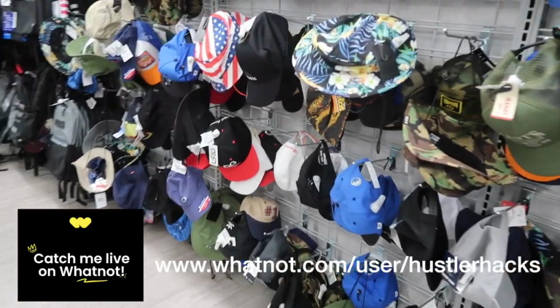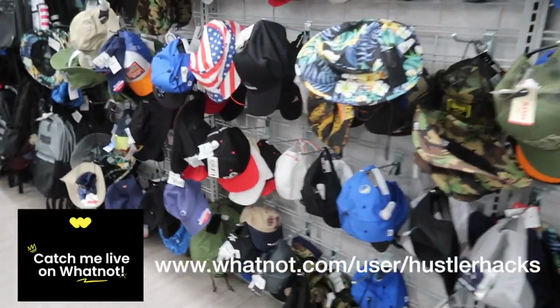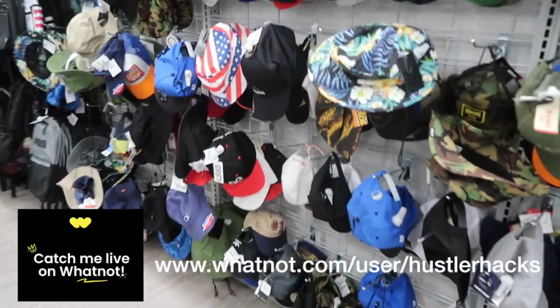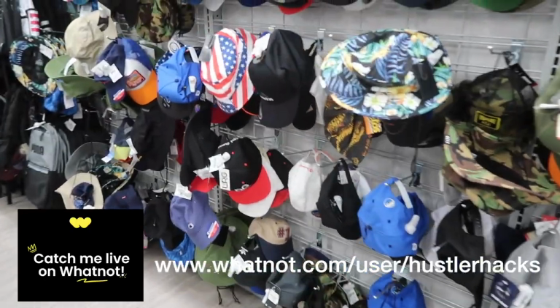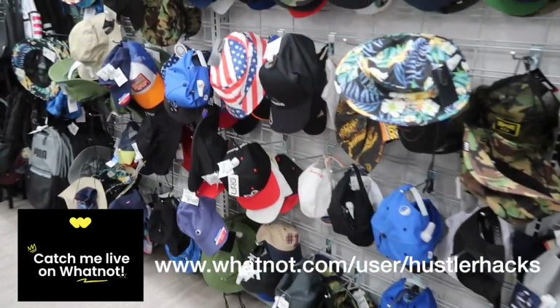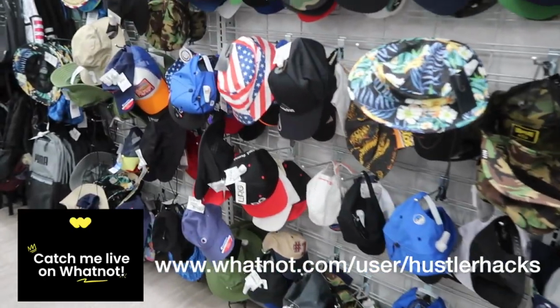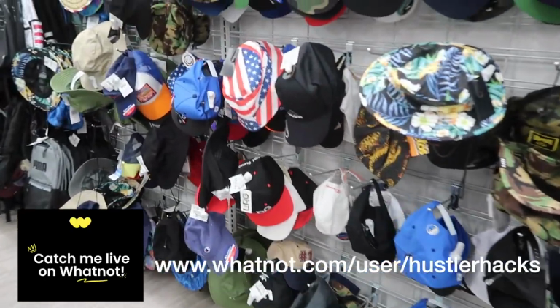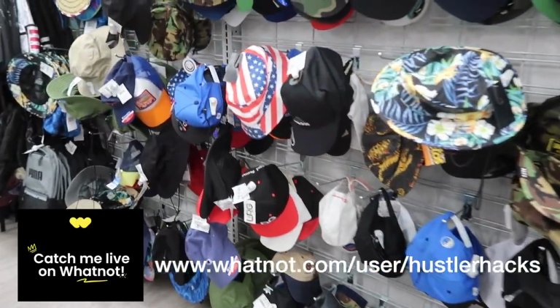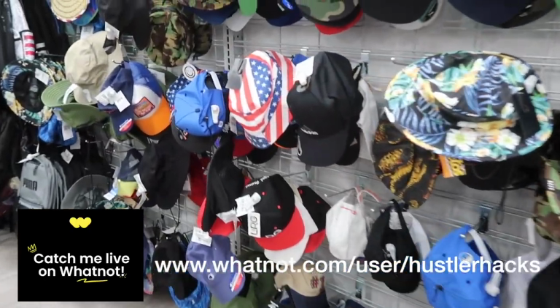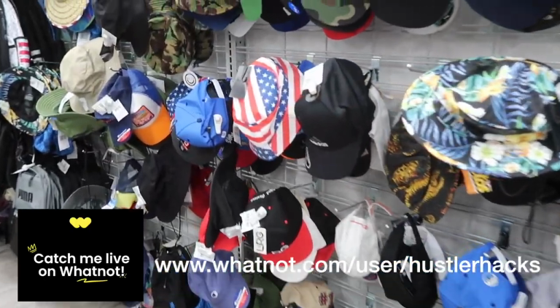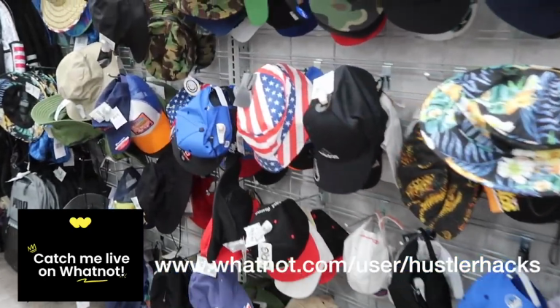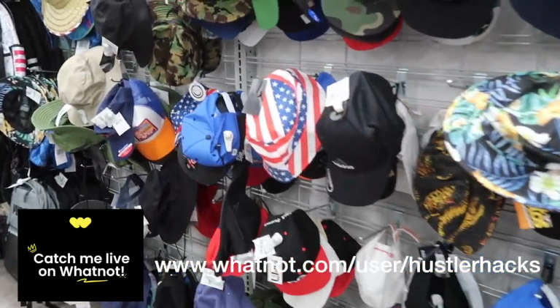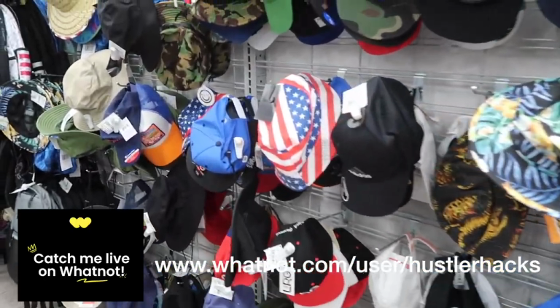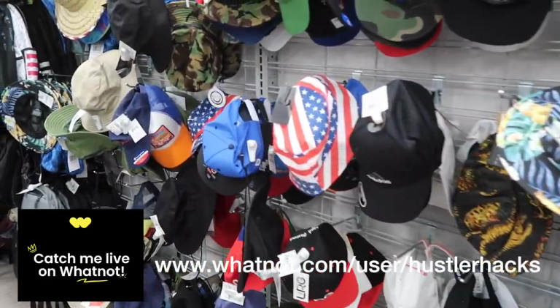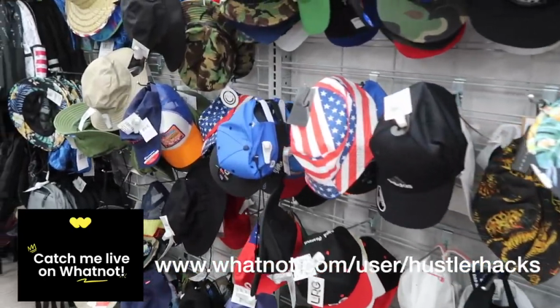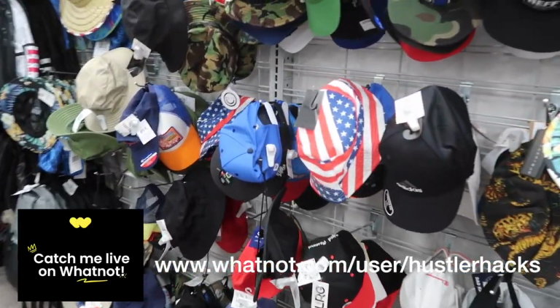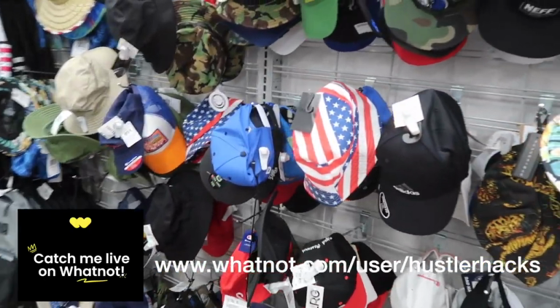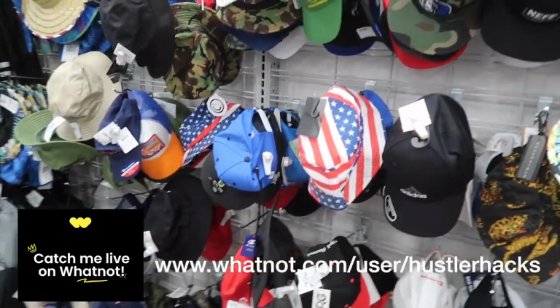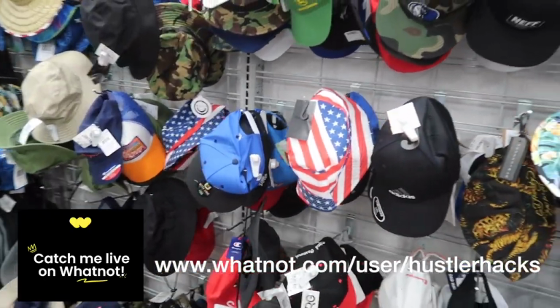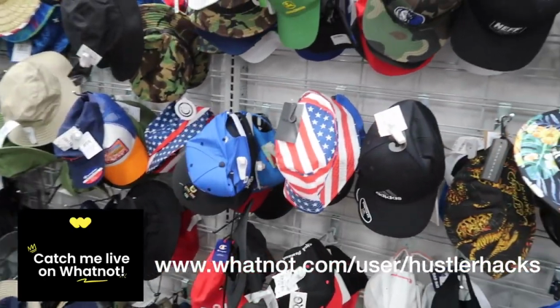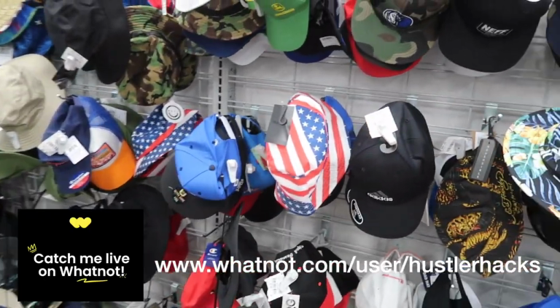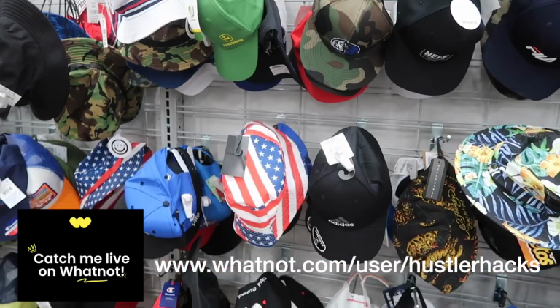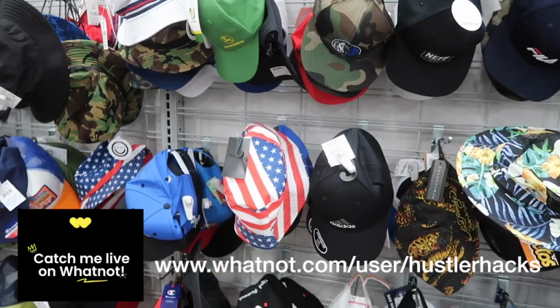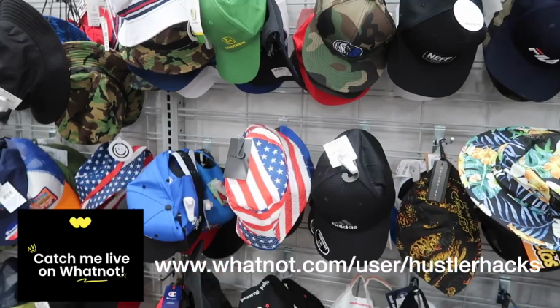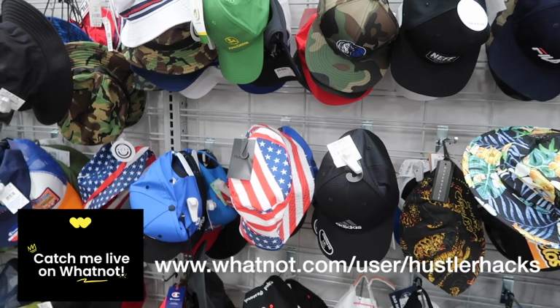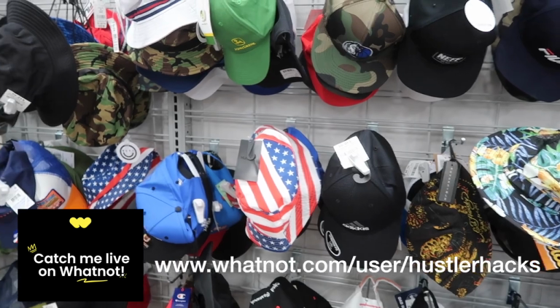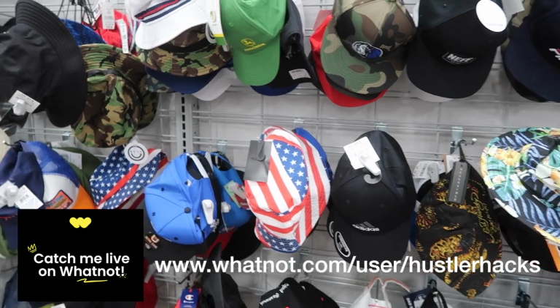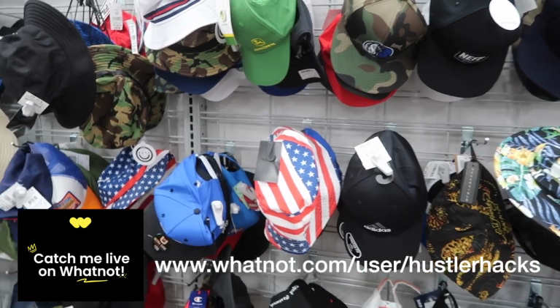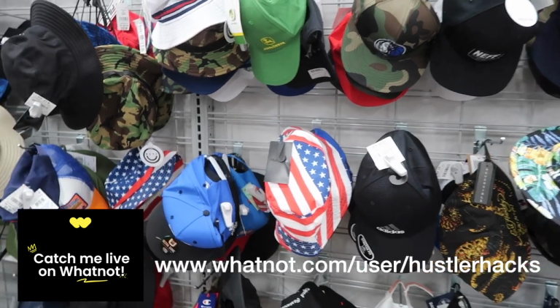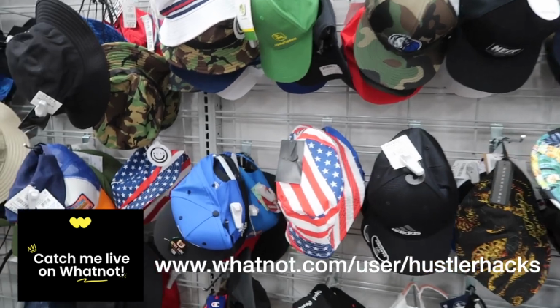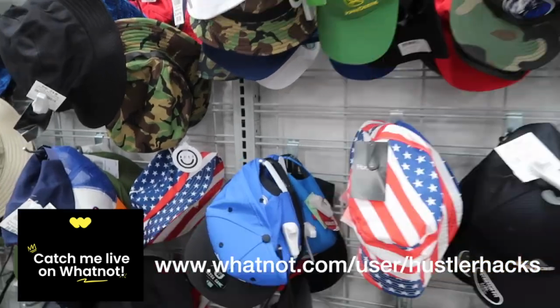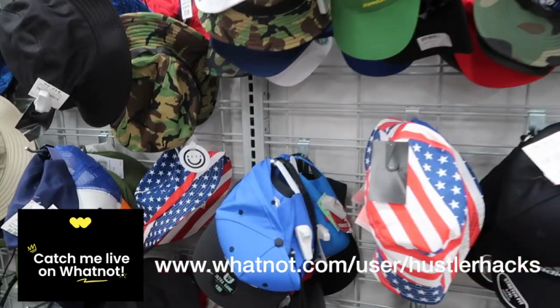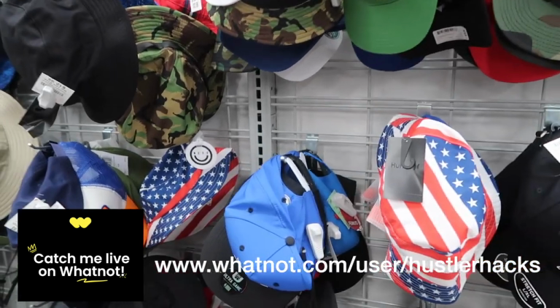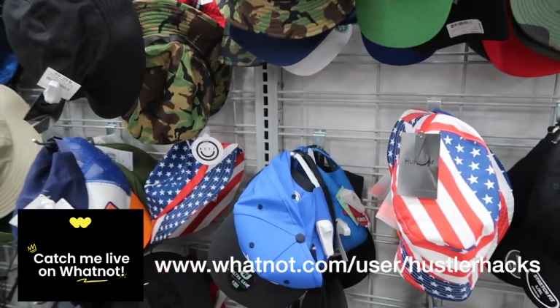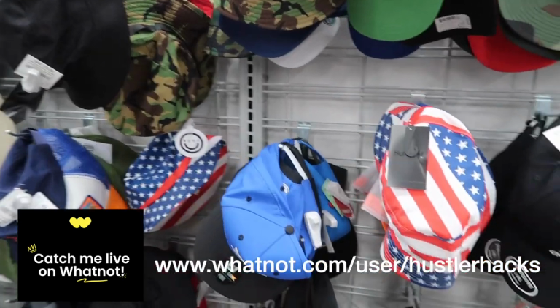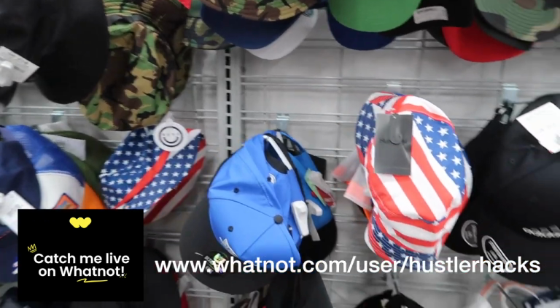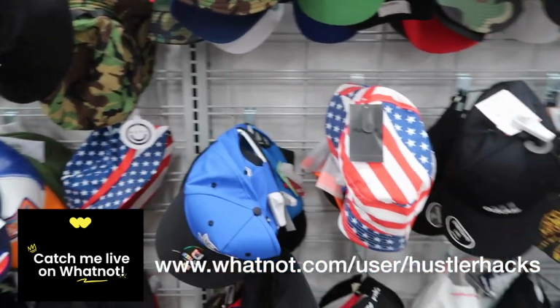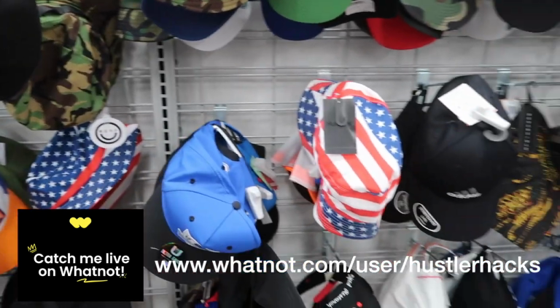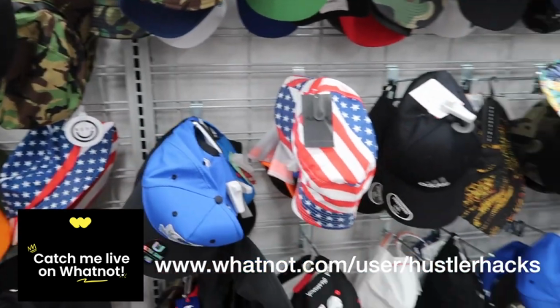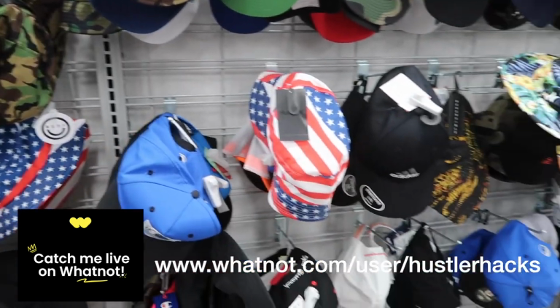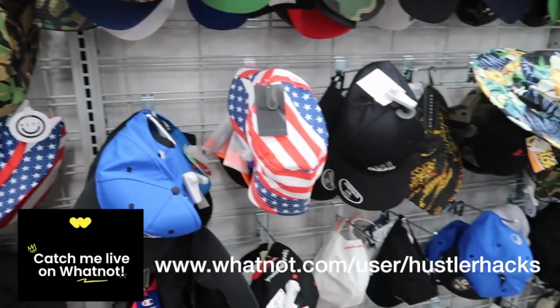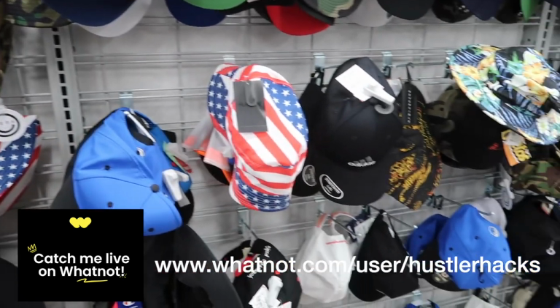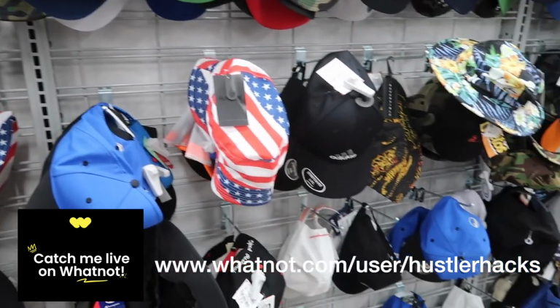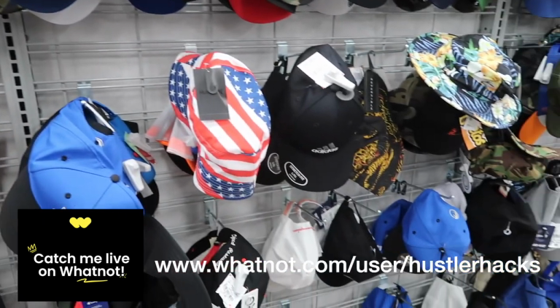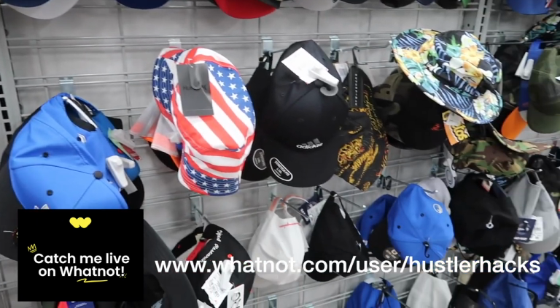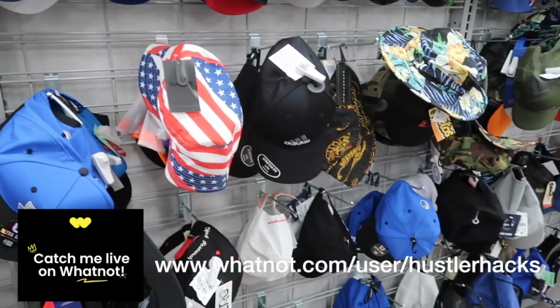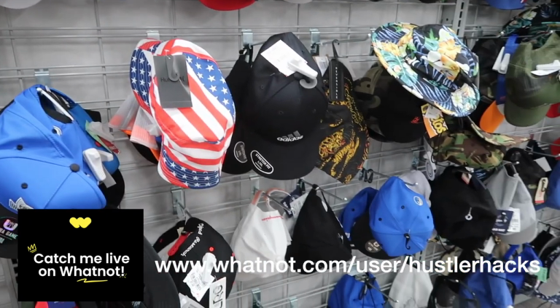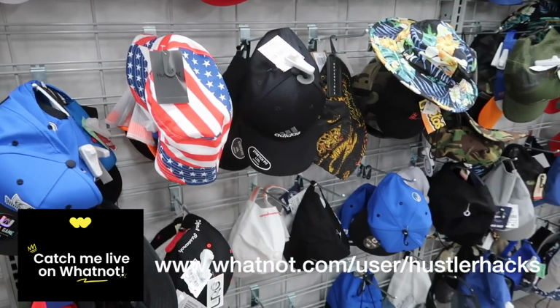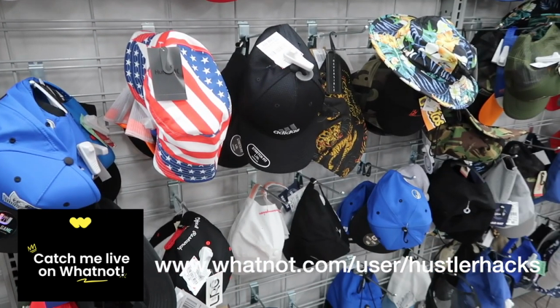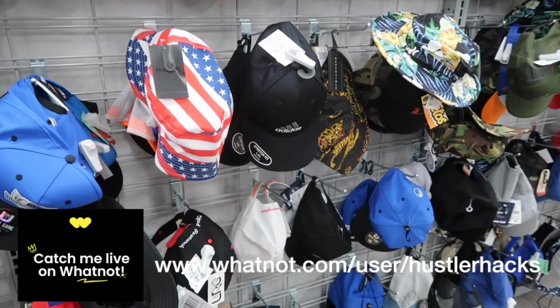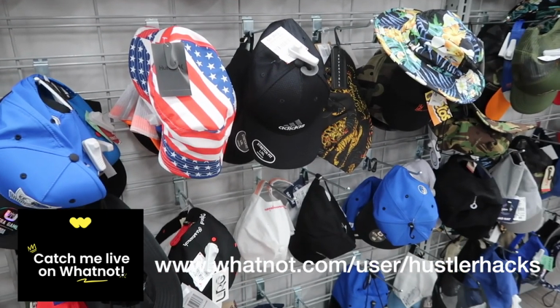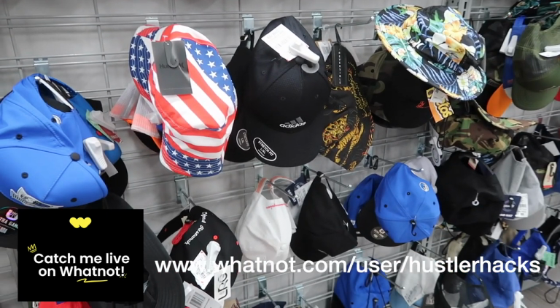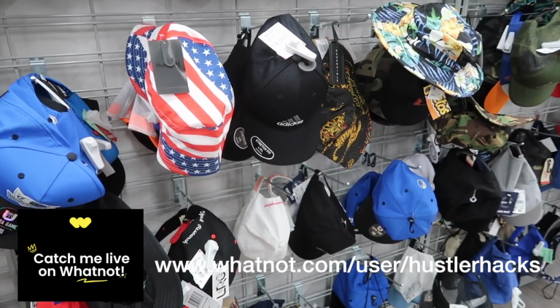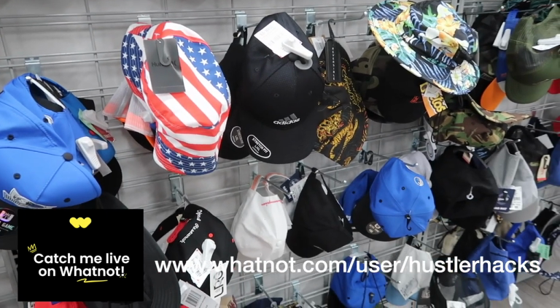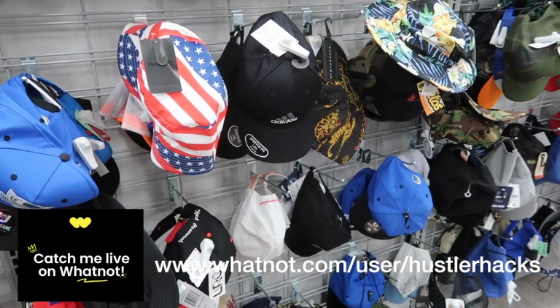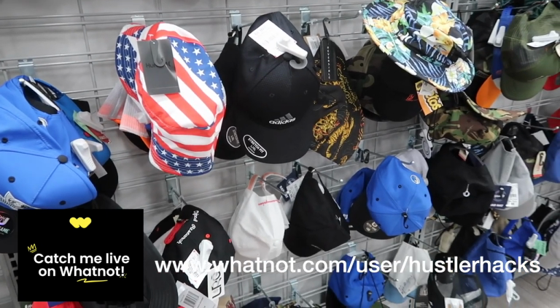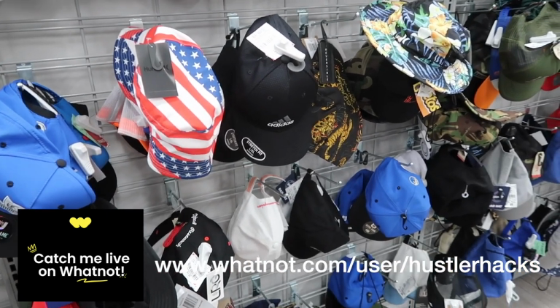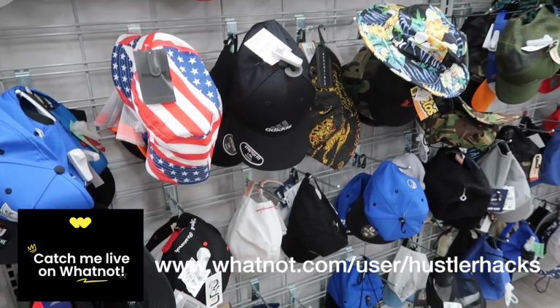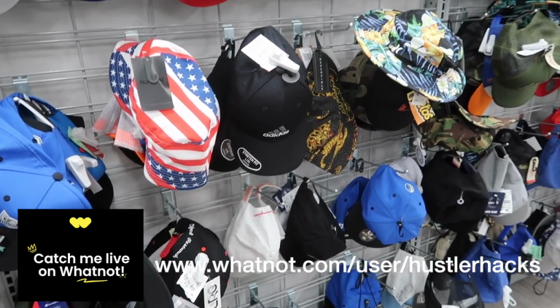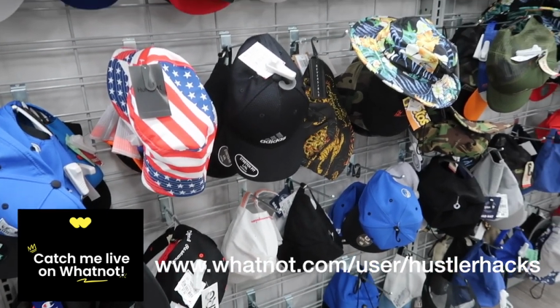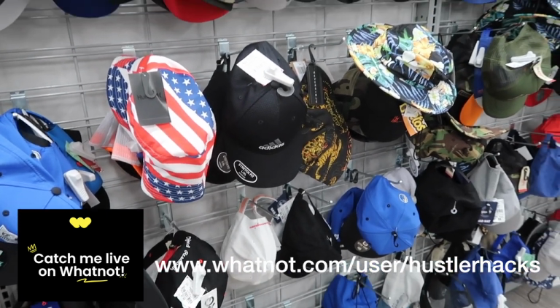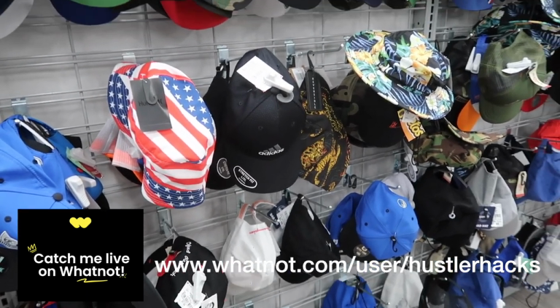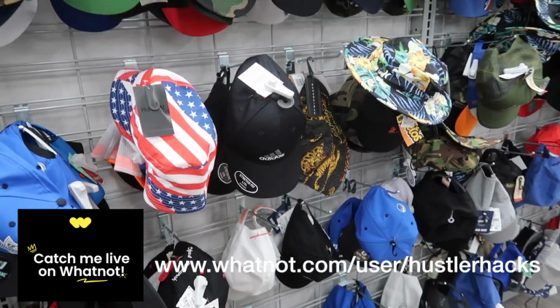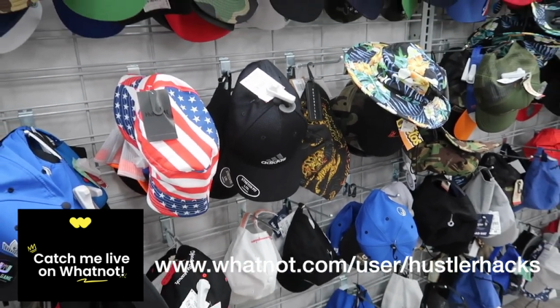Before we get into the hats, thank you everybody for supporting me on WhatNot — I am selling Mitchell & Ness and New Era snapbacks and fitteds.